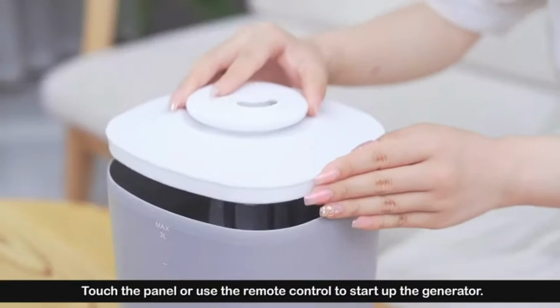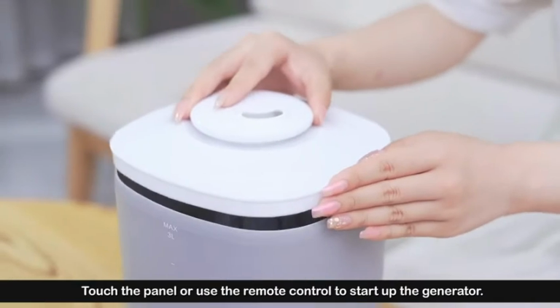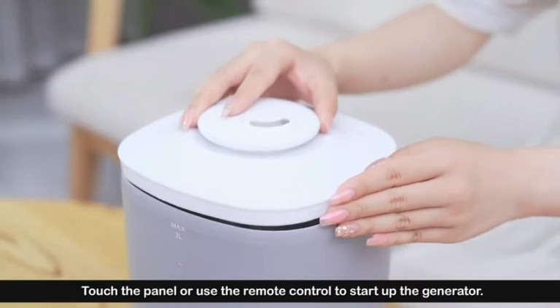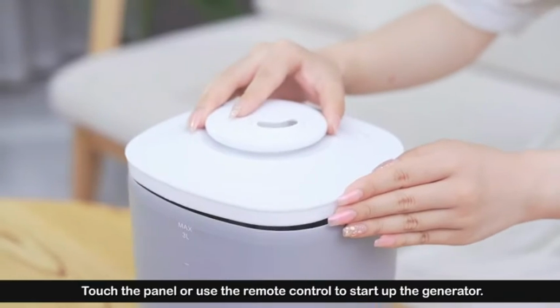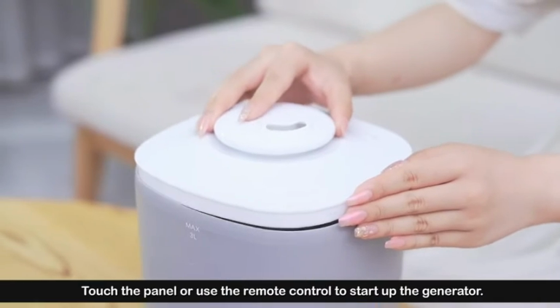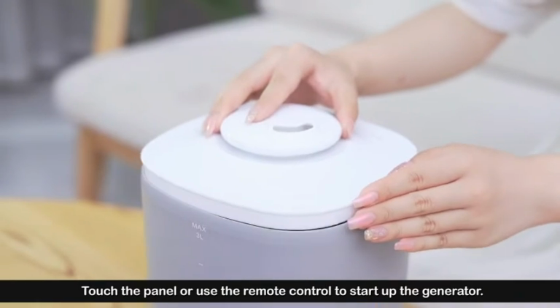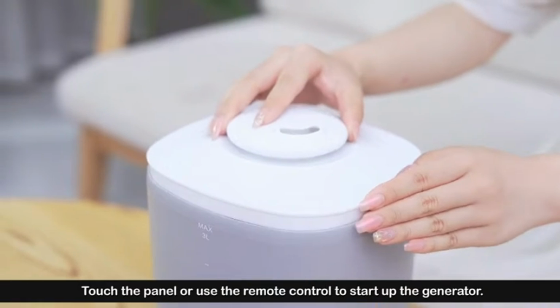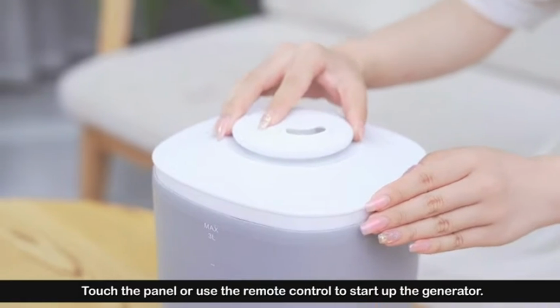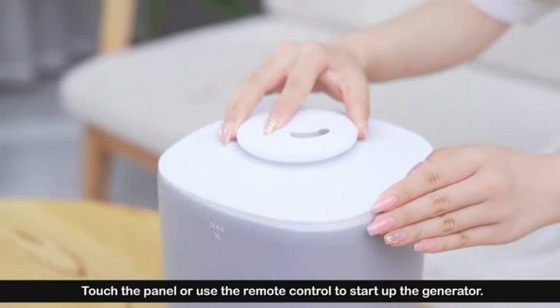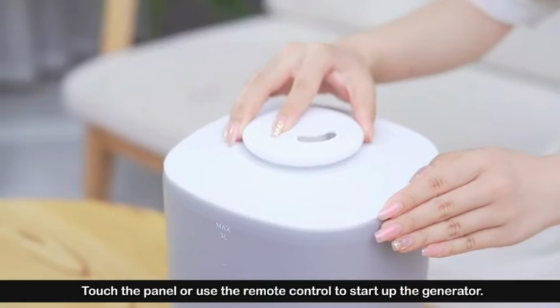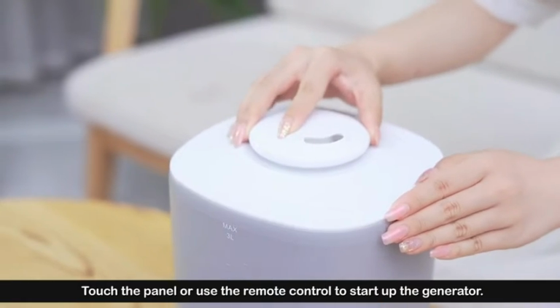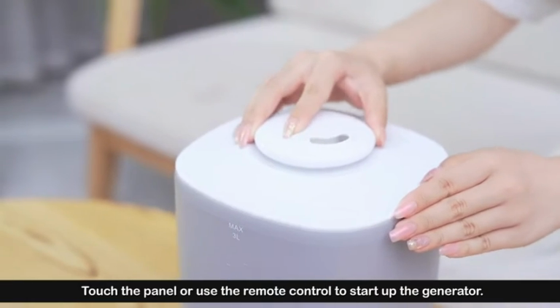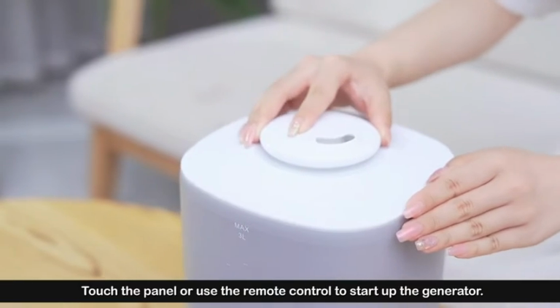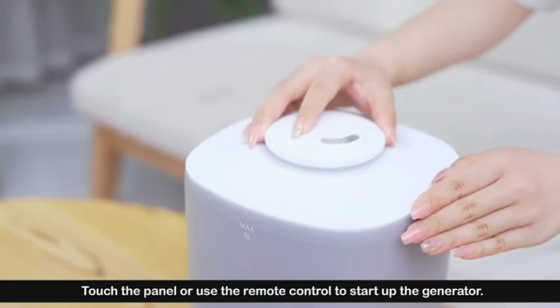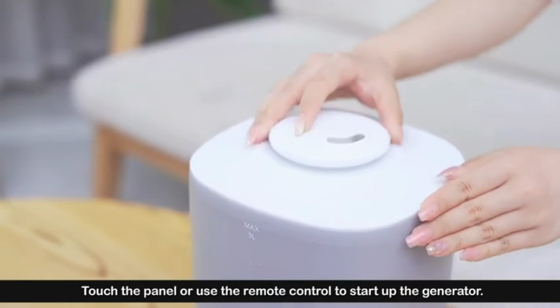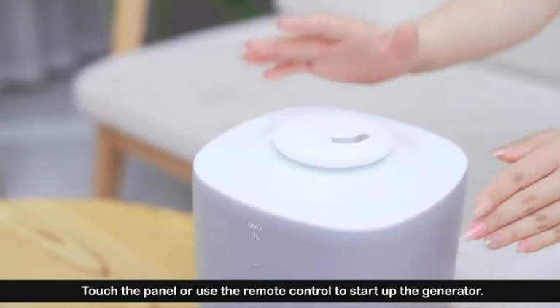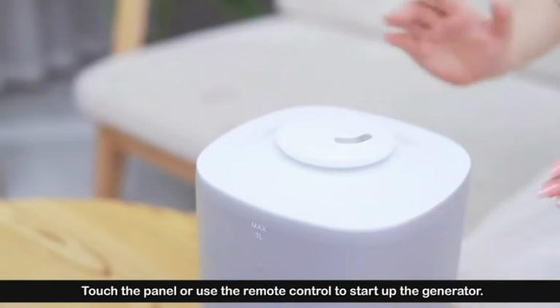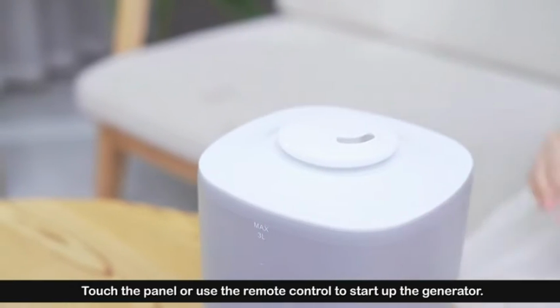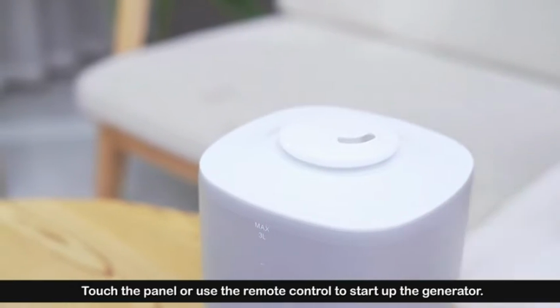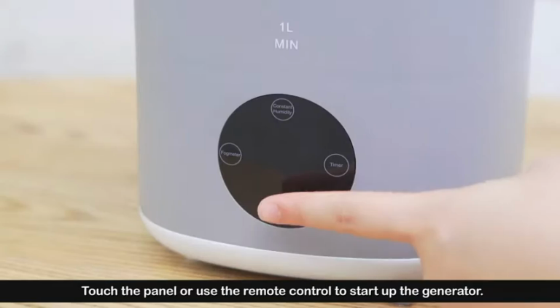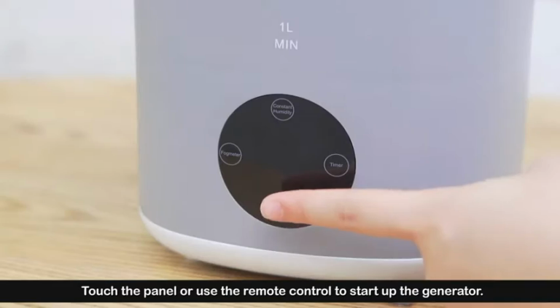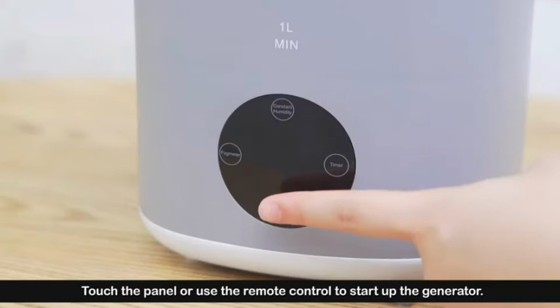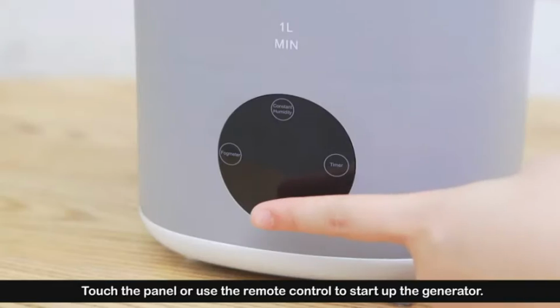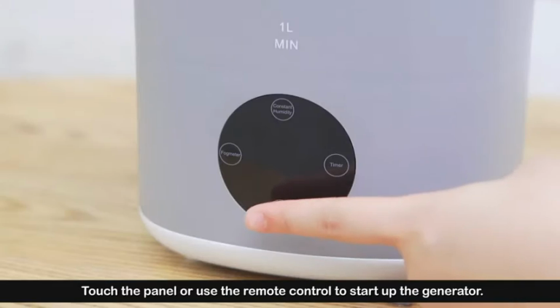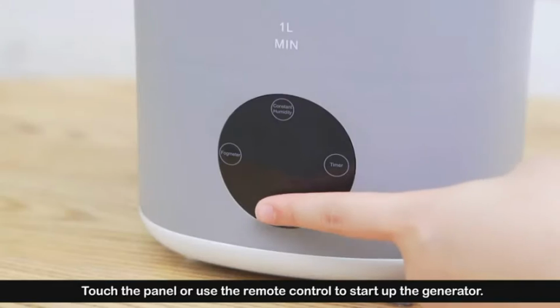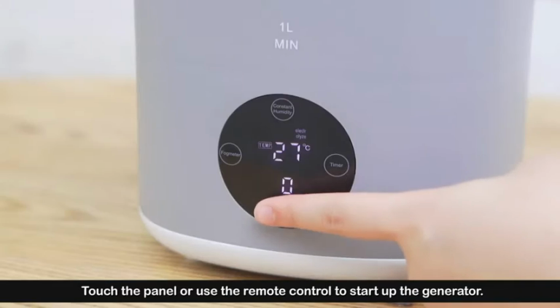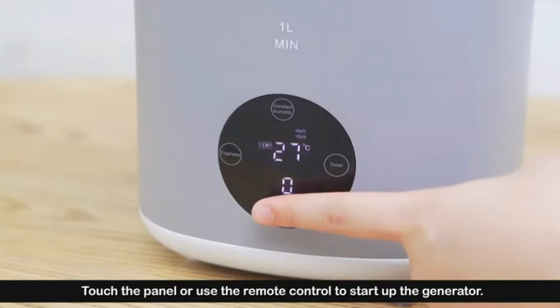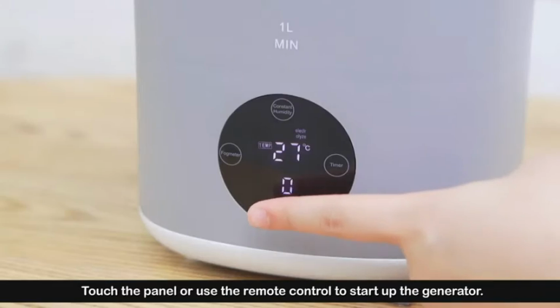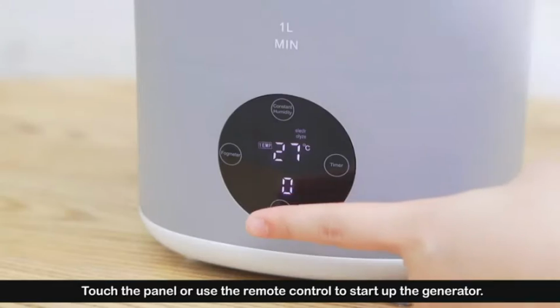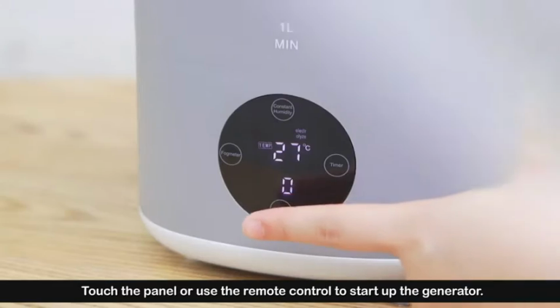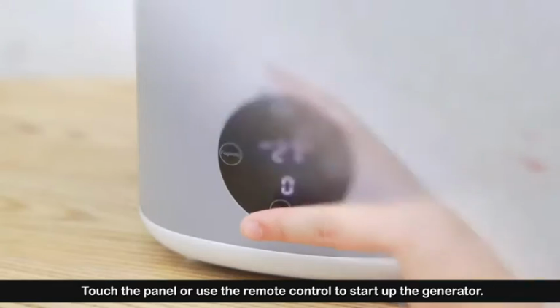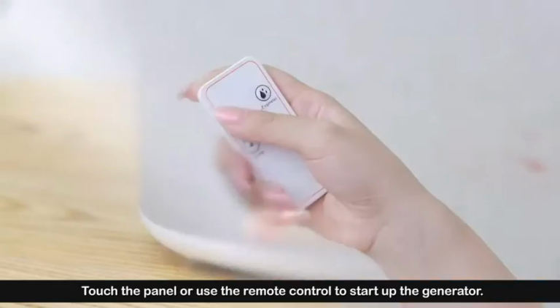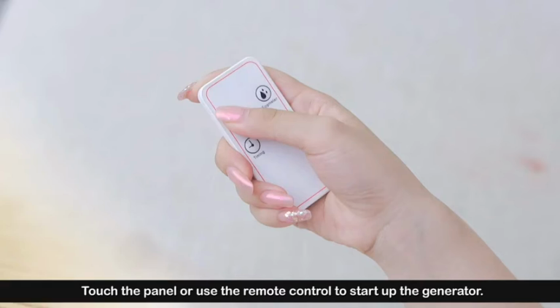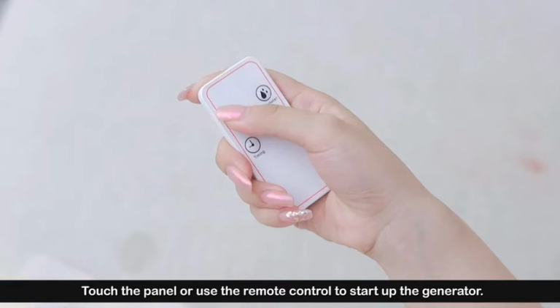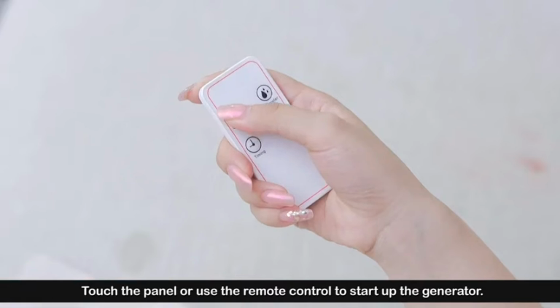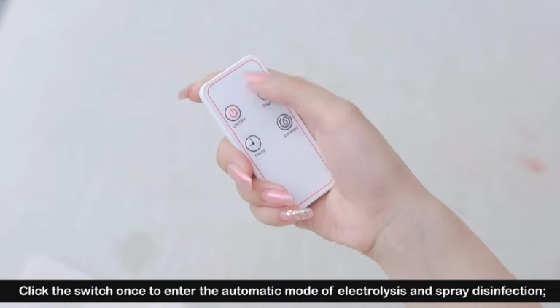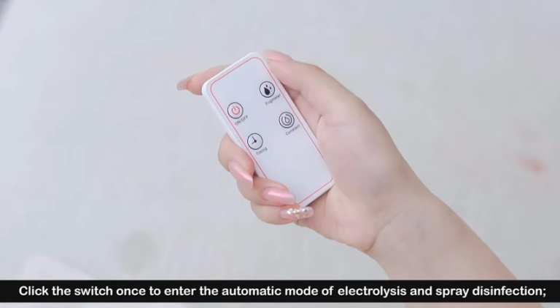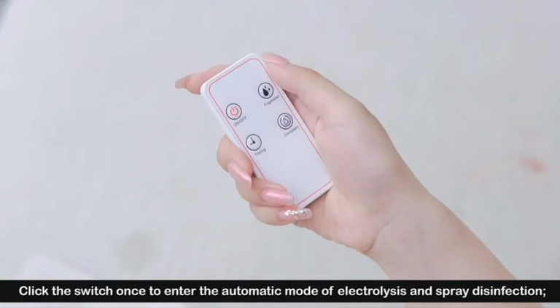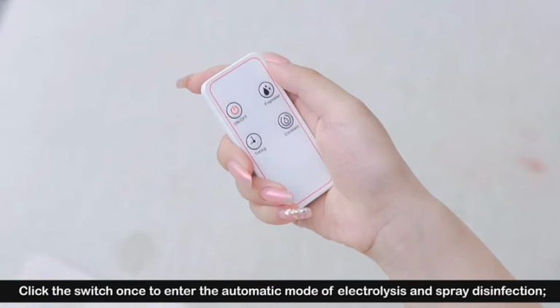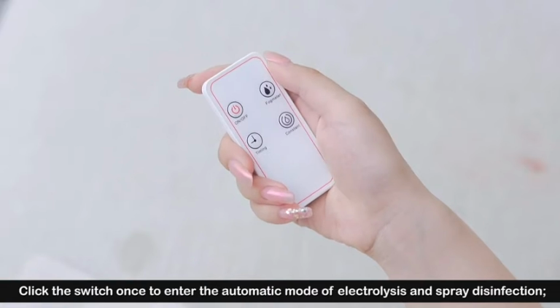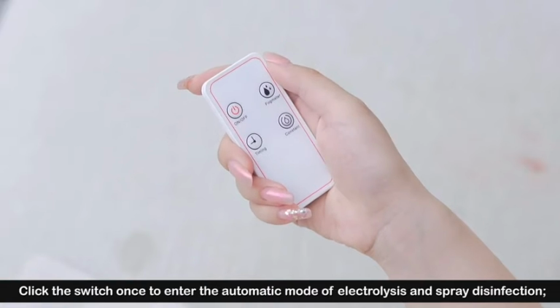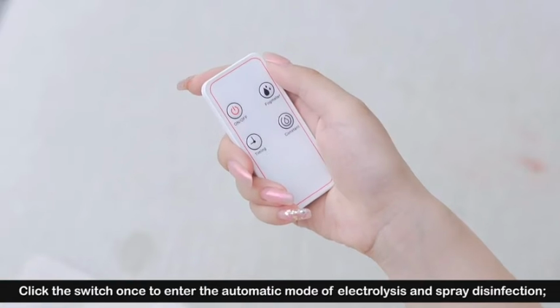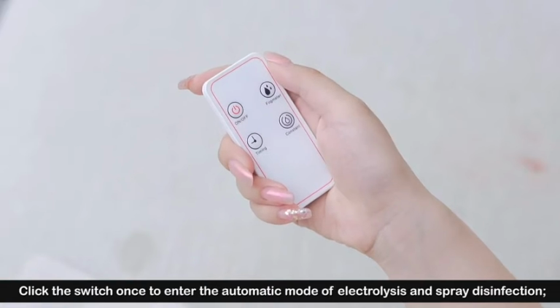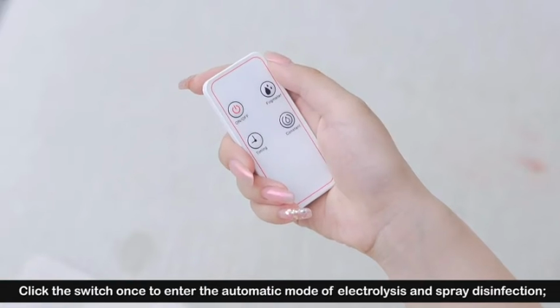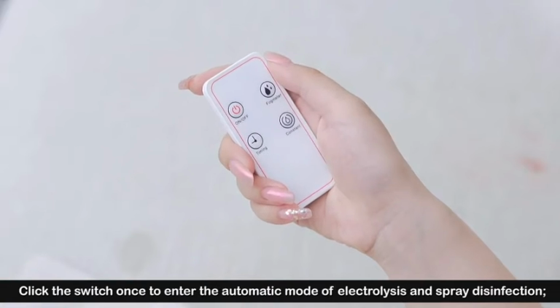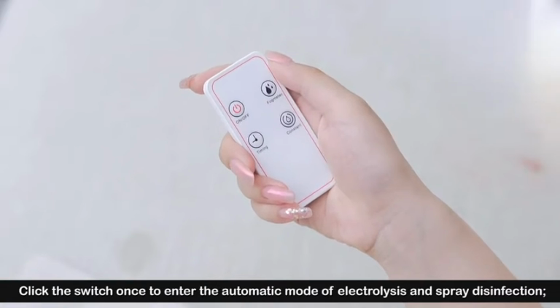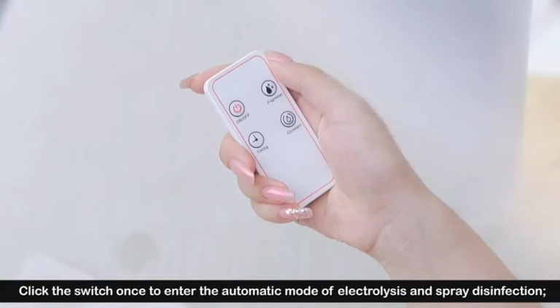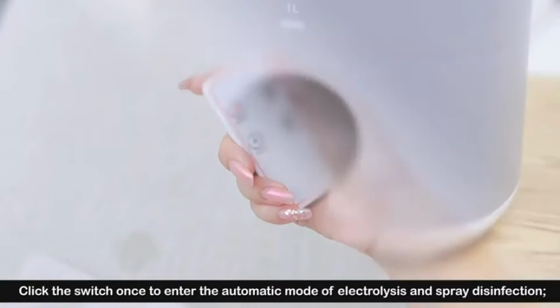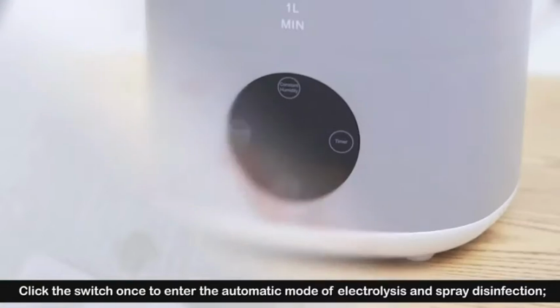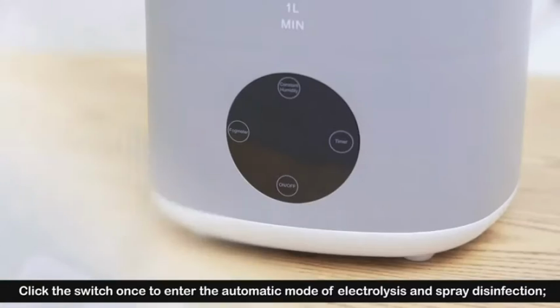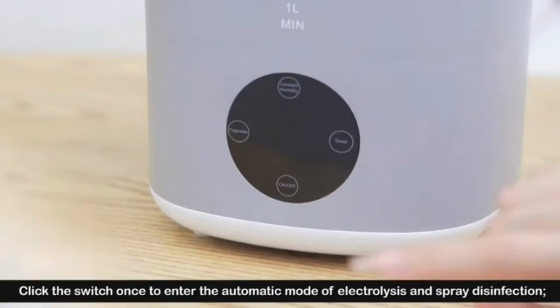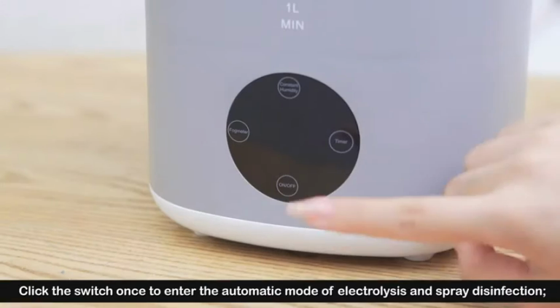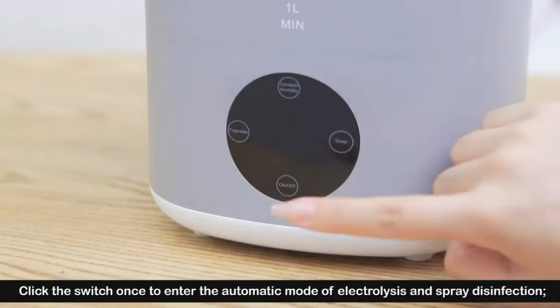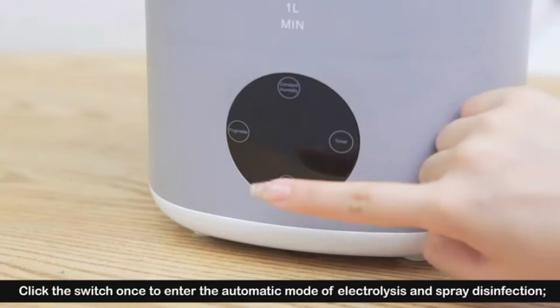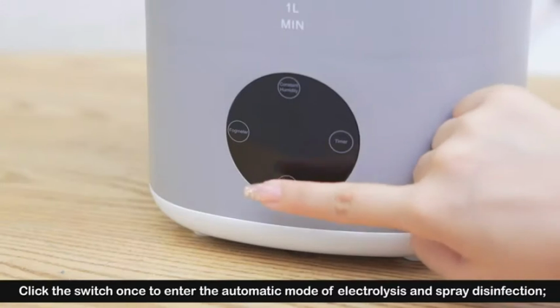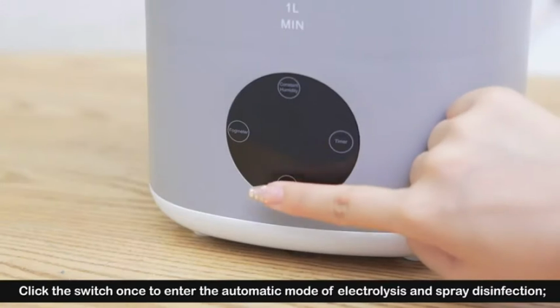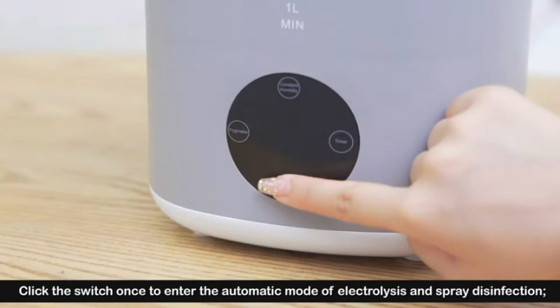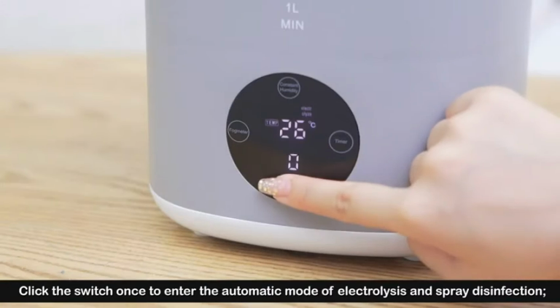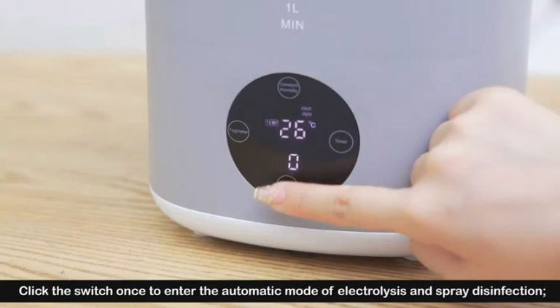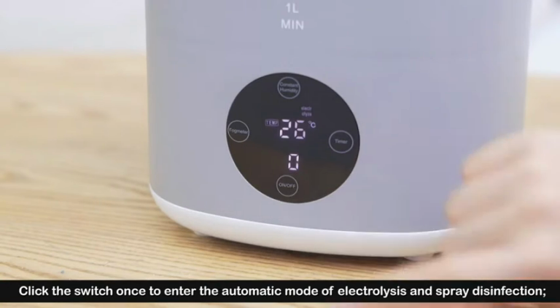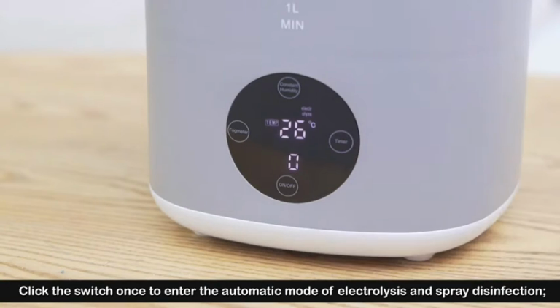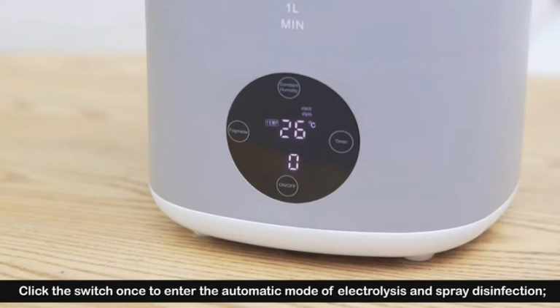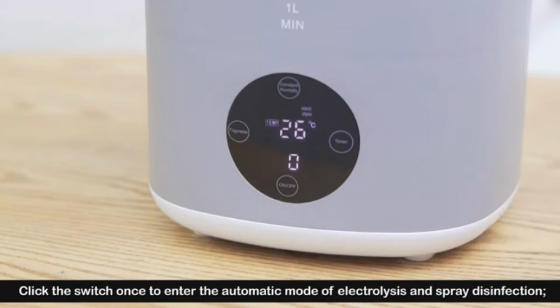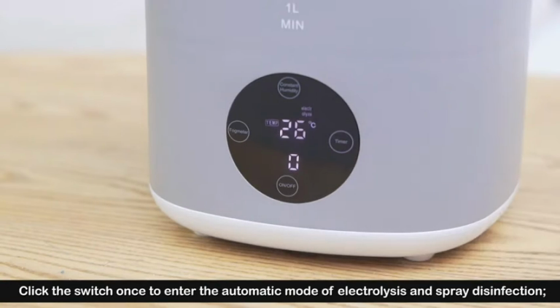Touch the panel, use the remote control to start up the generator. Click and switch once to enter the automatic mode.